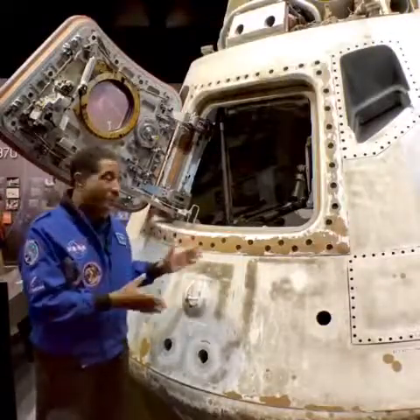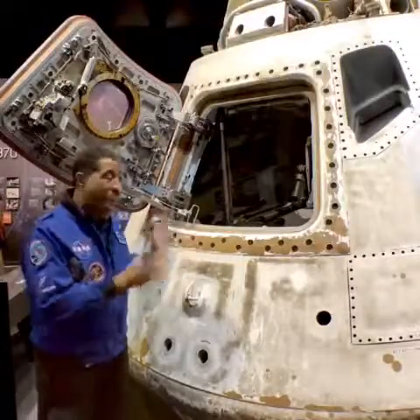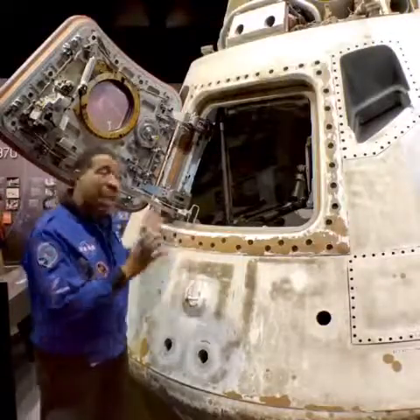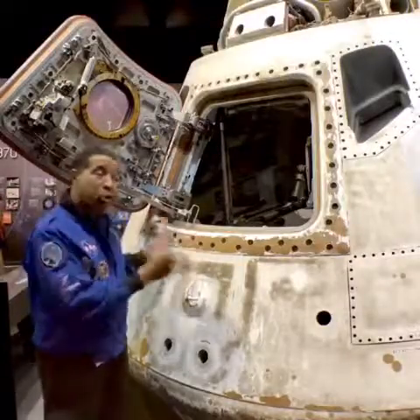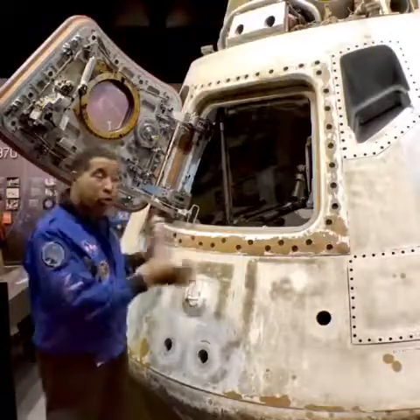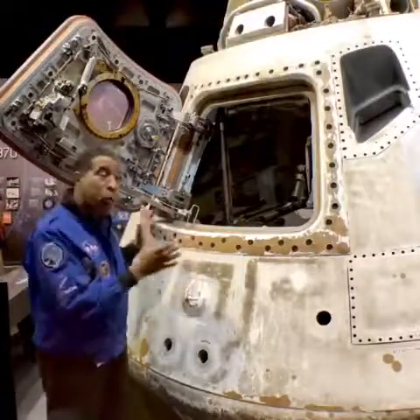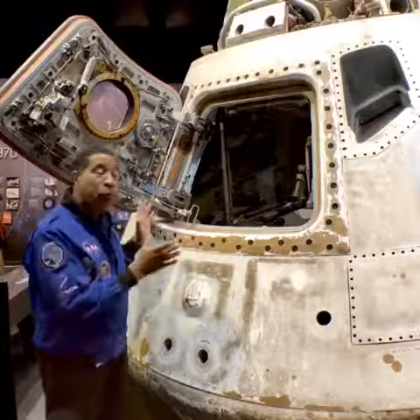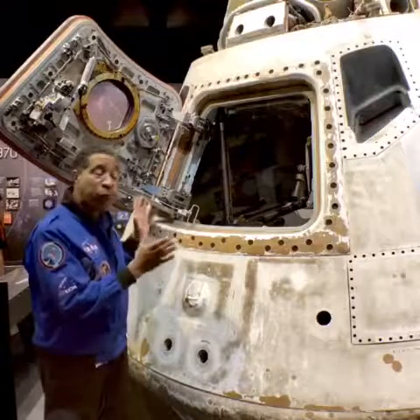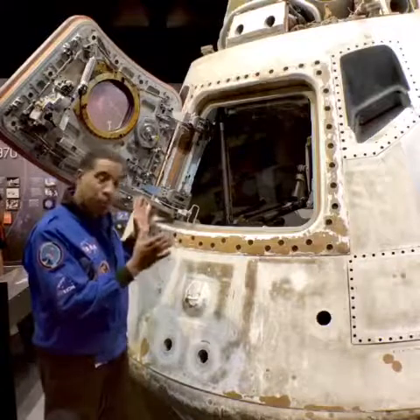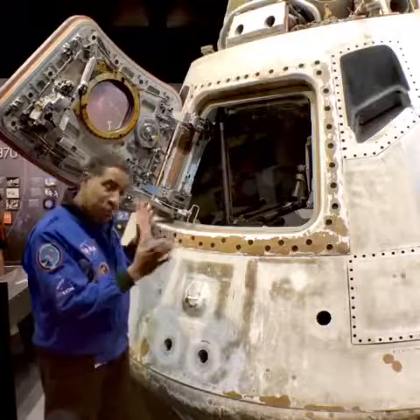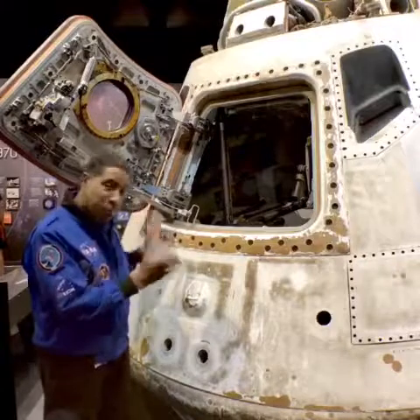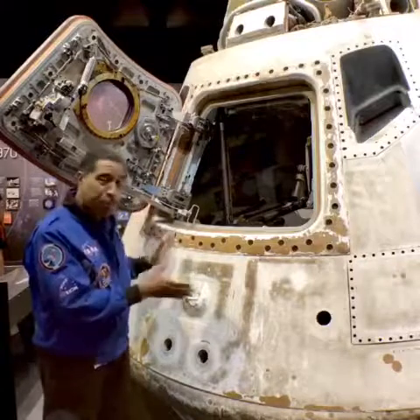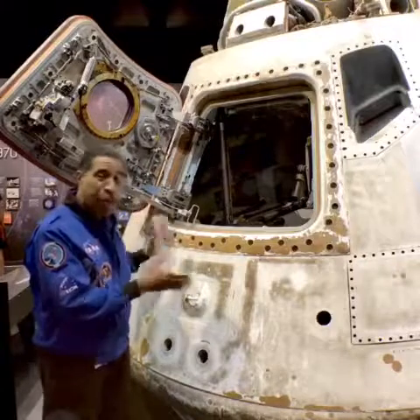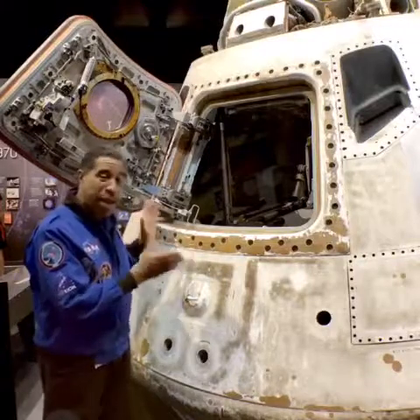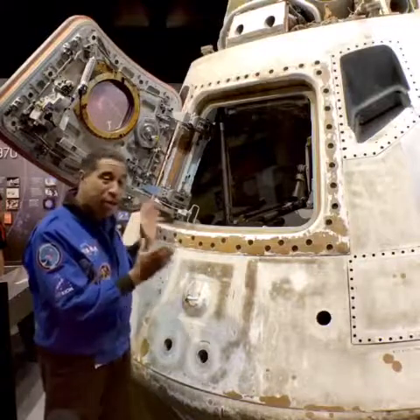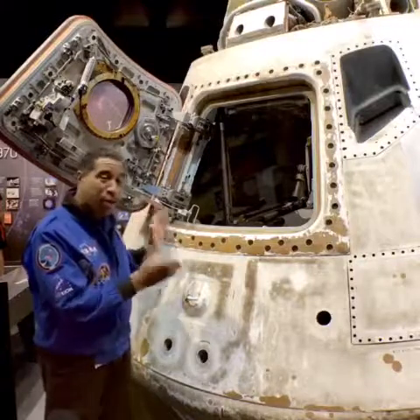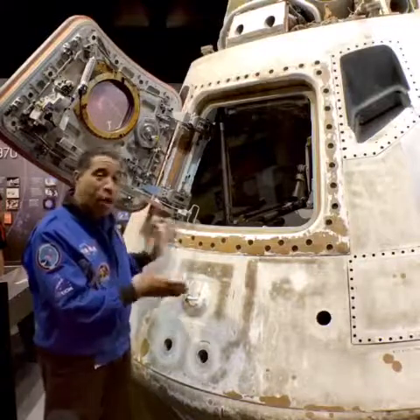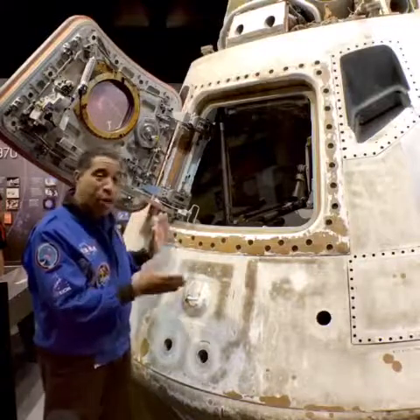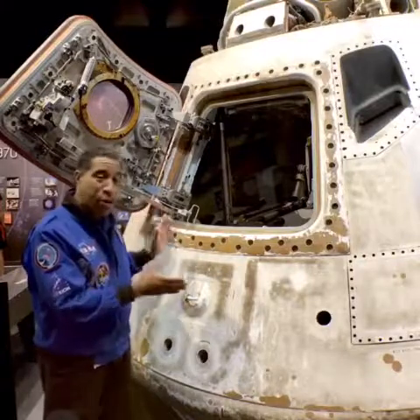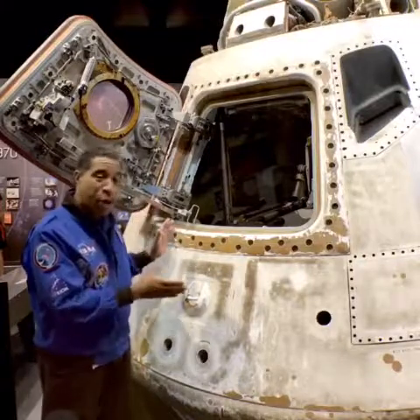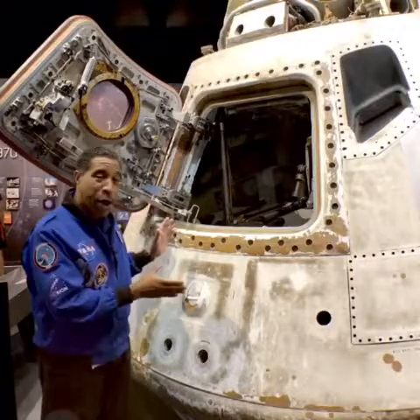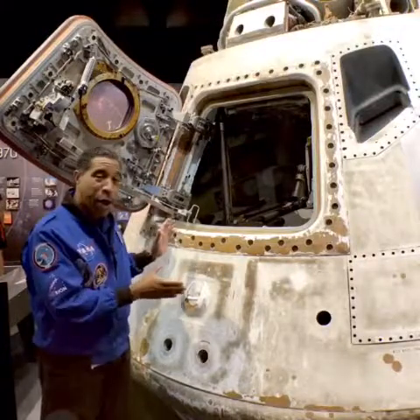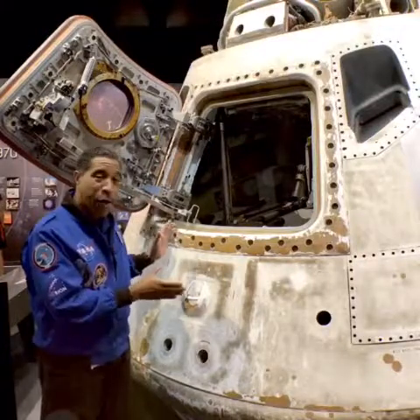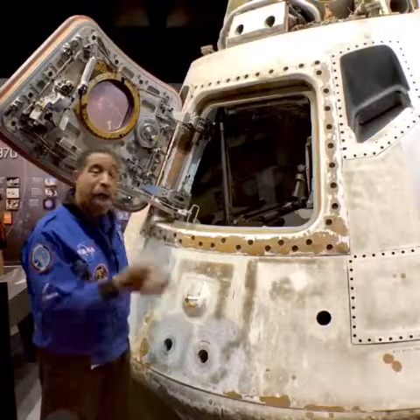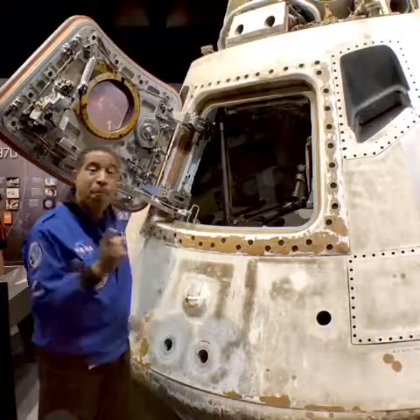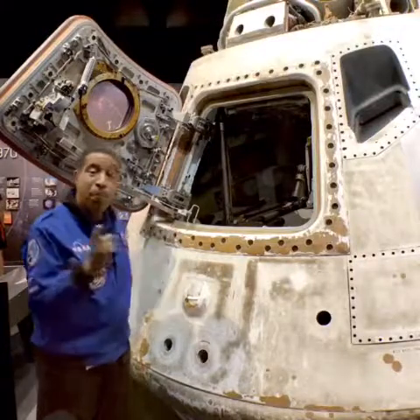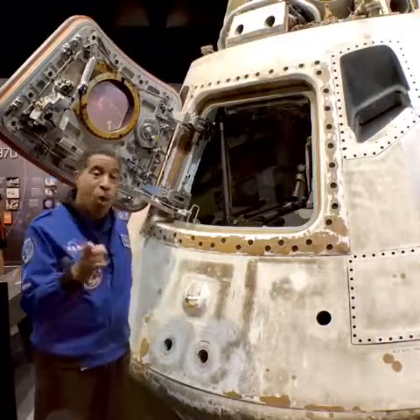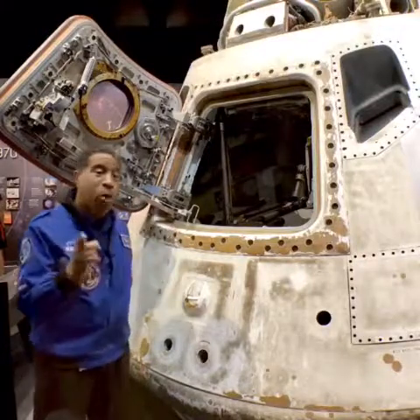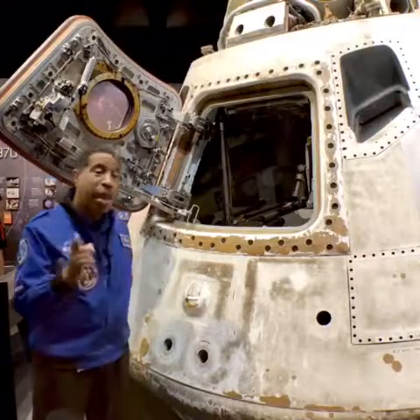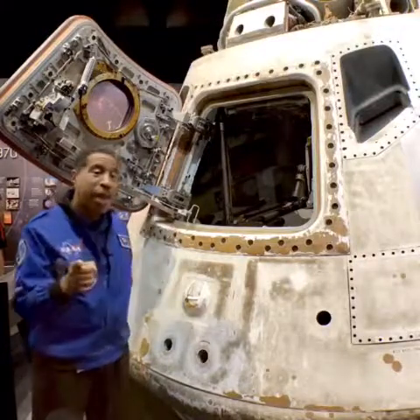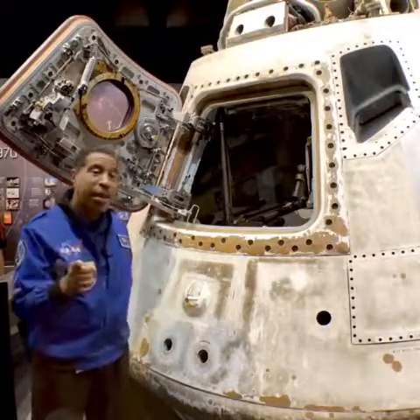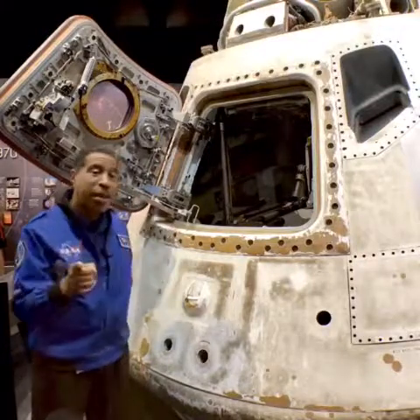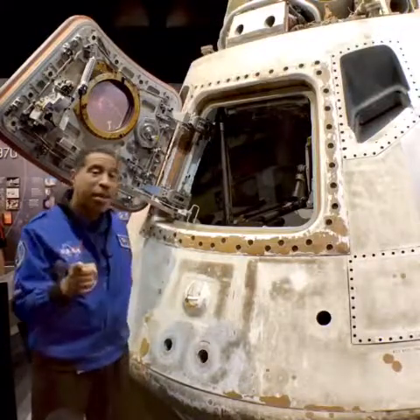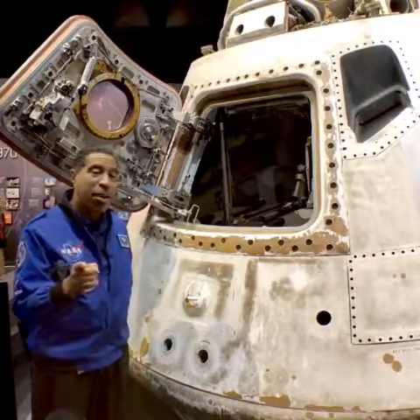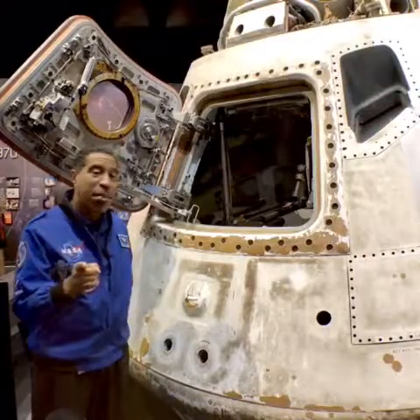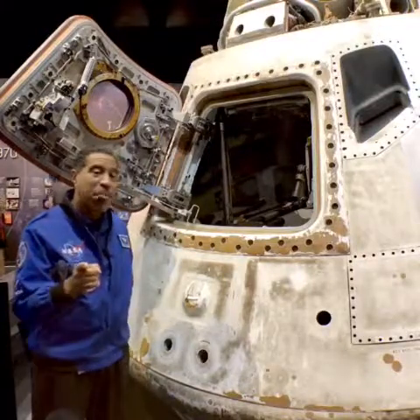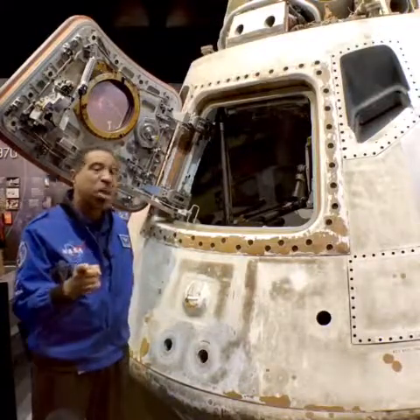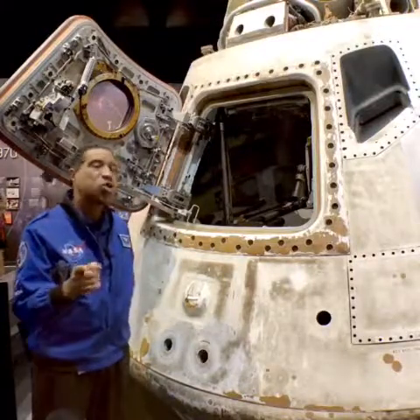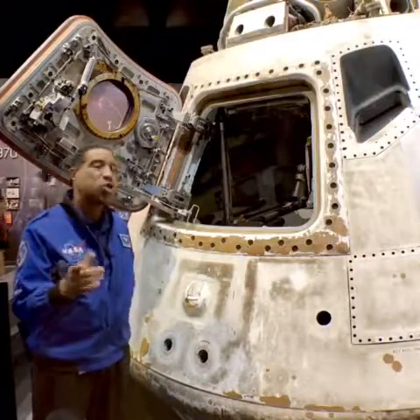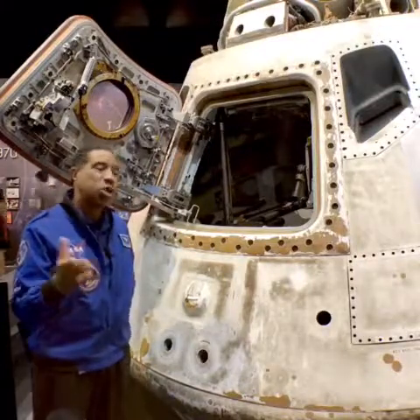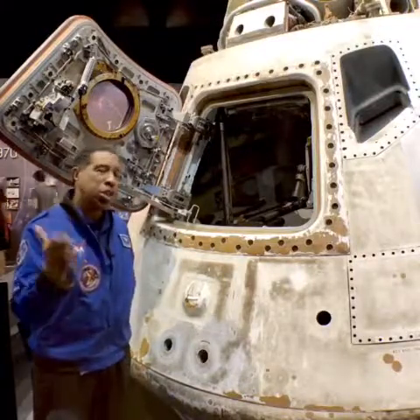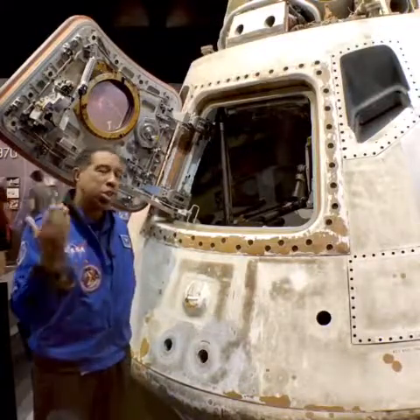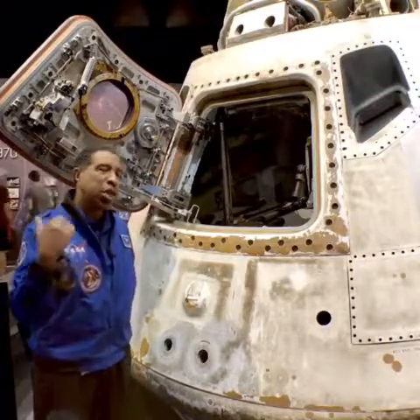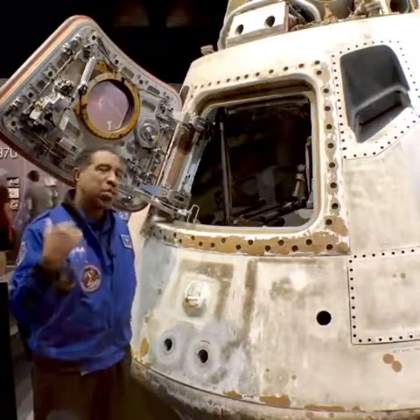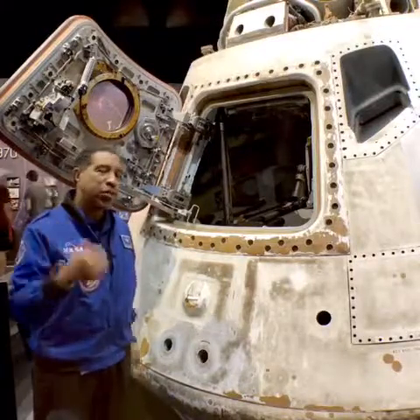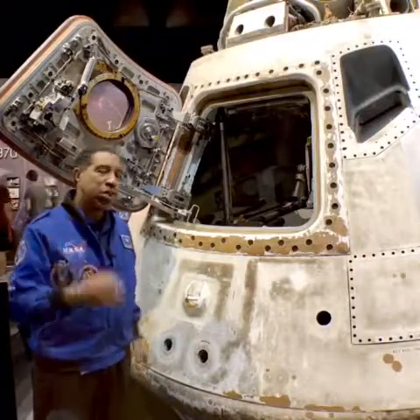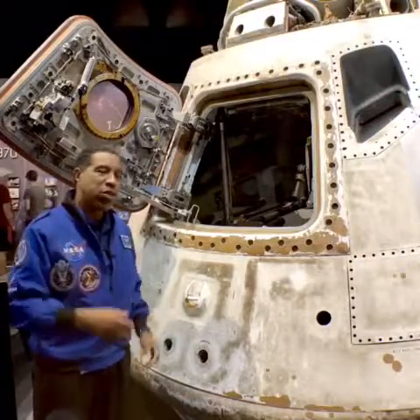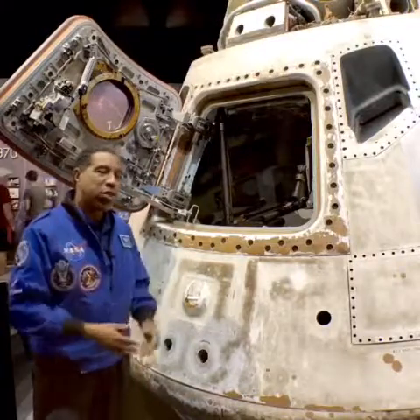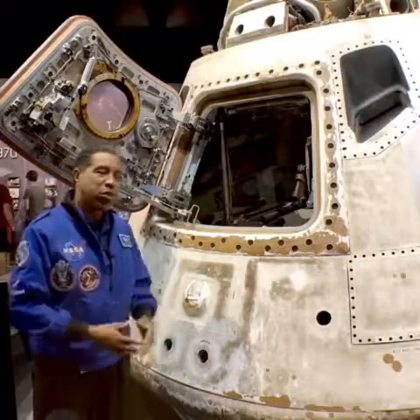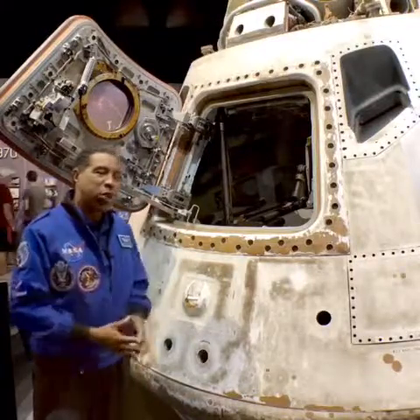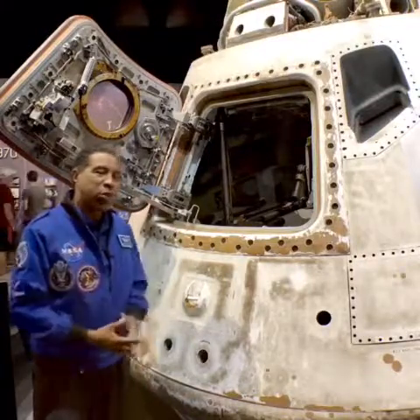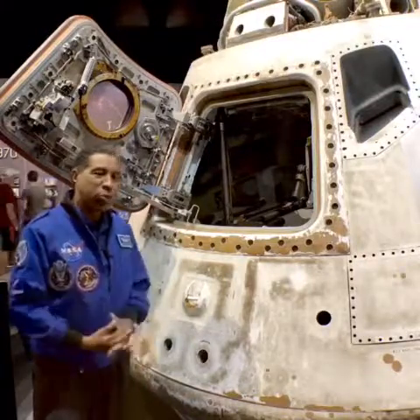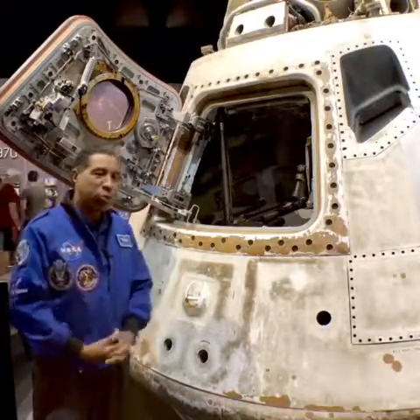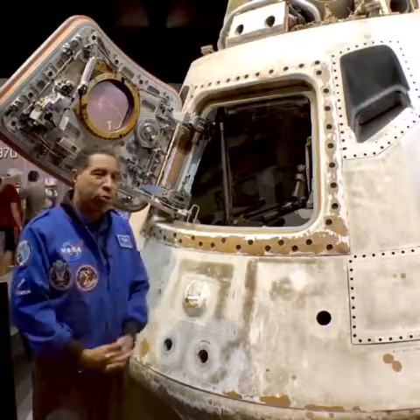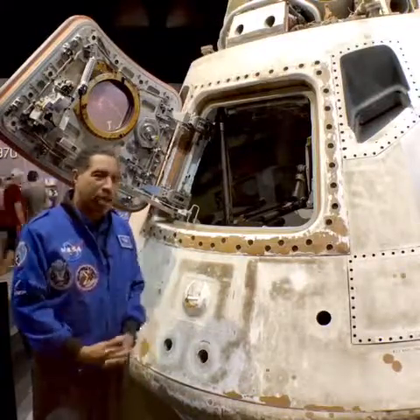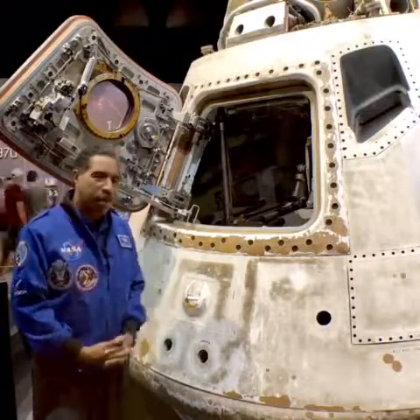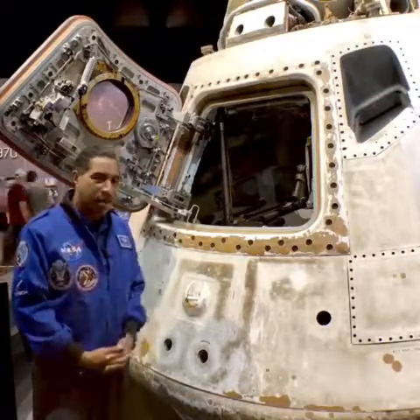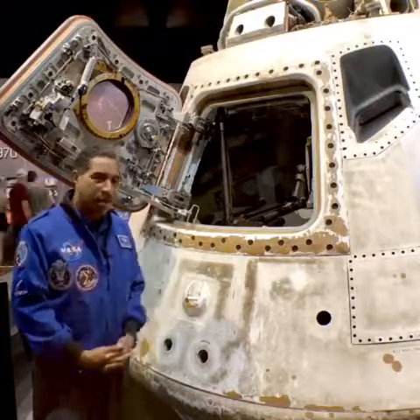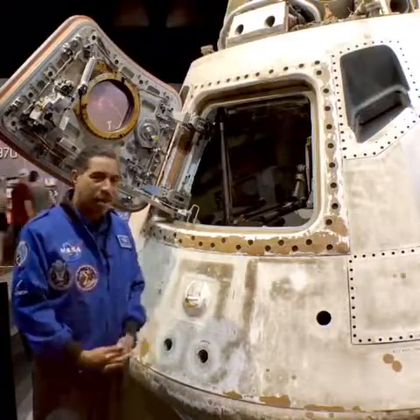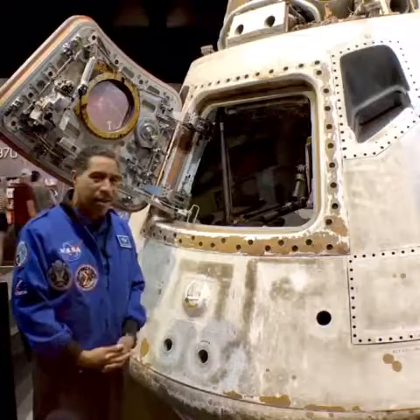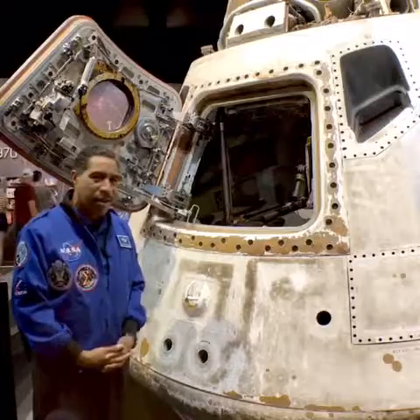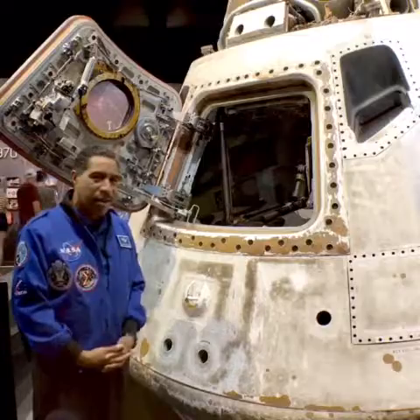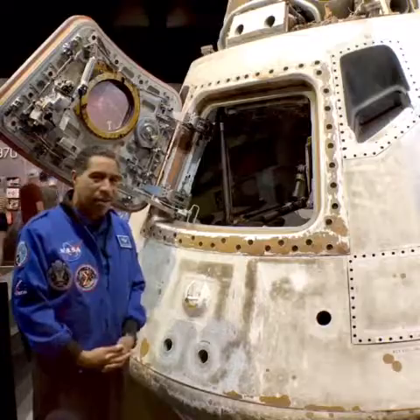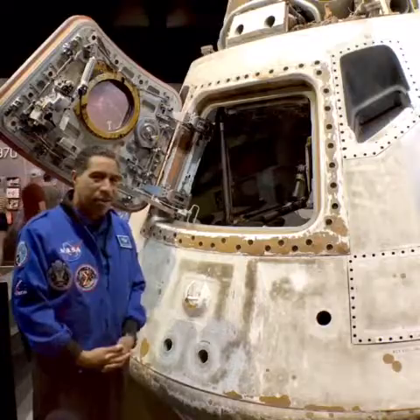Now if you want to see this exhibit, actual space hardware and more like it, make sure that you come and visit us here at the Great Lakes Science Center.